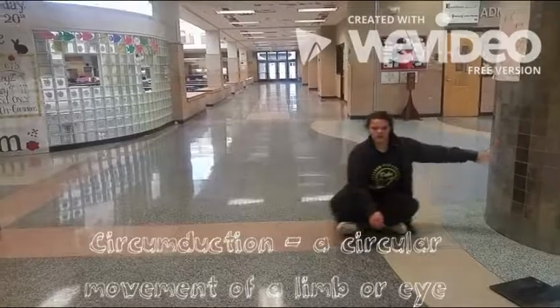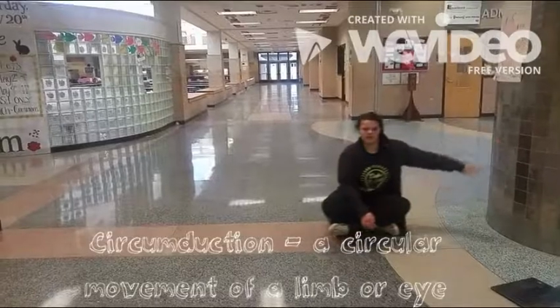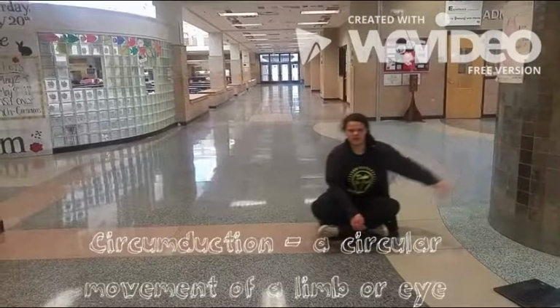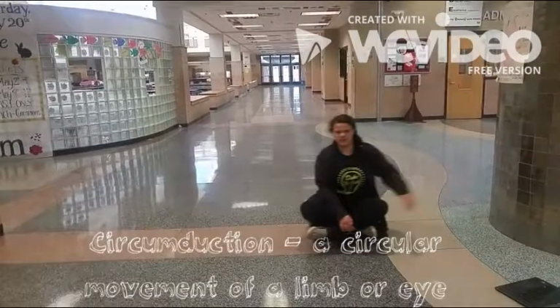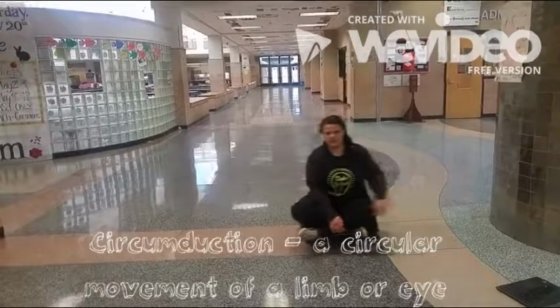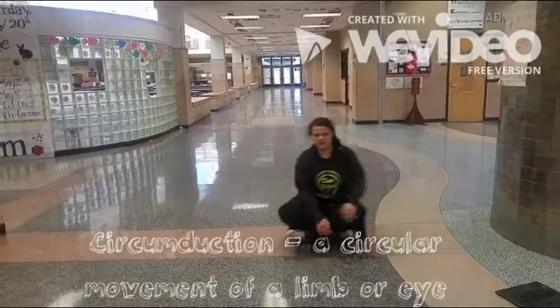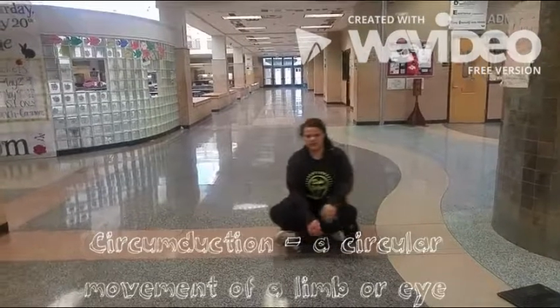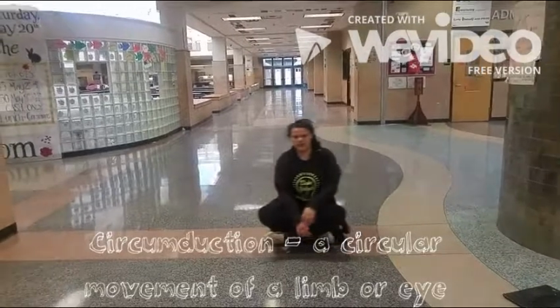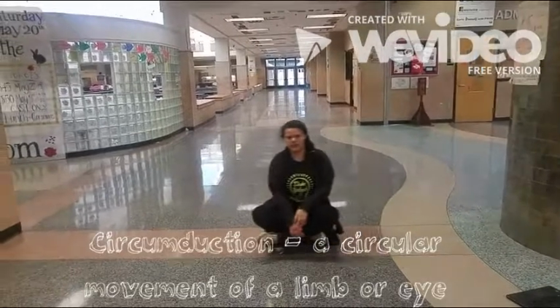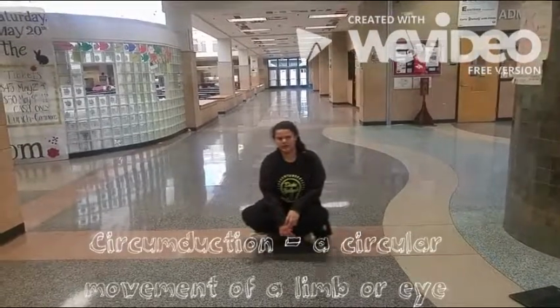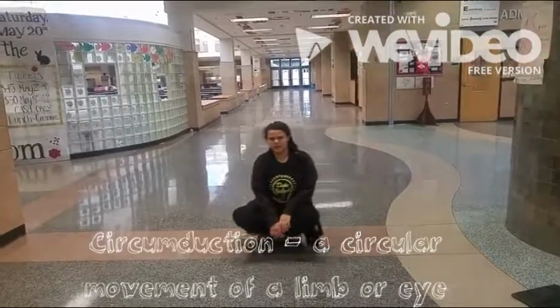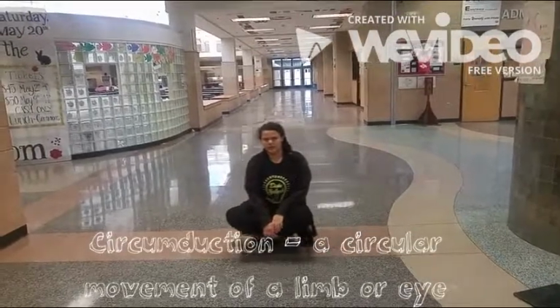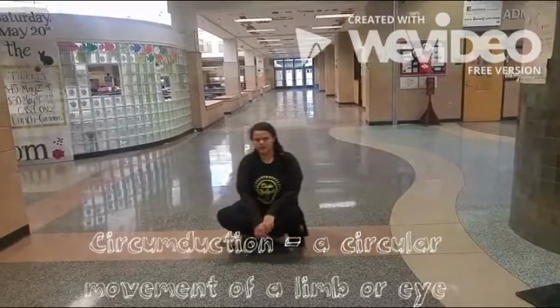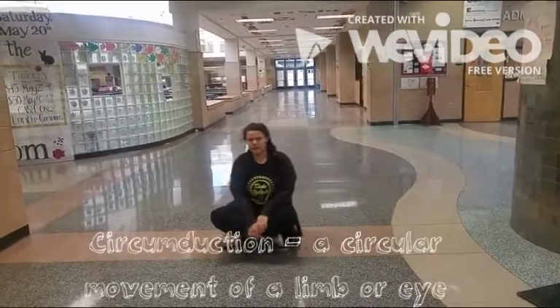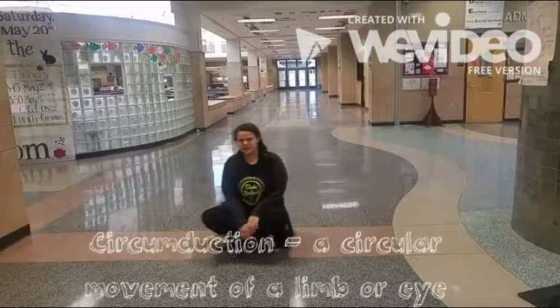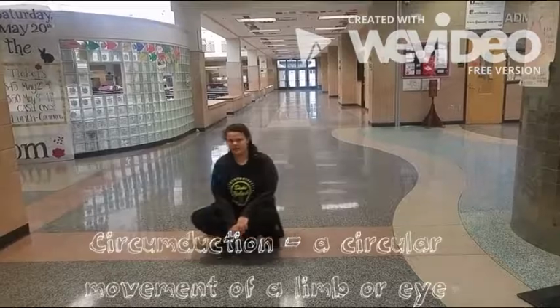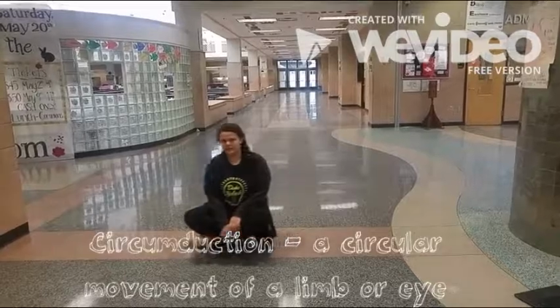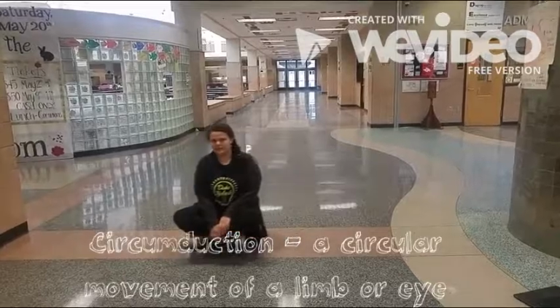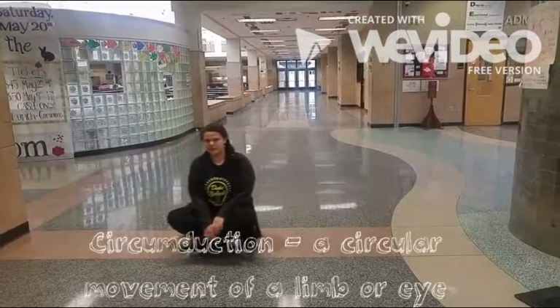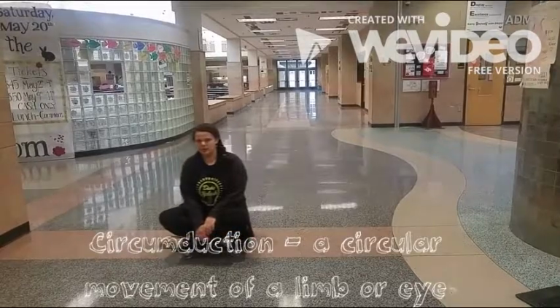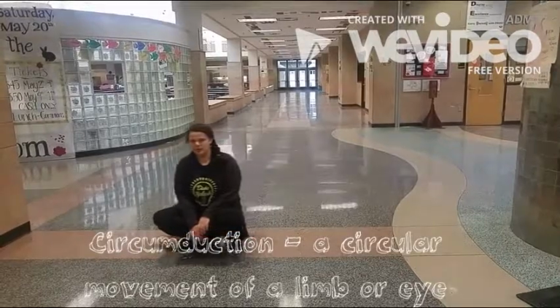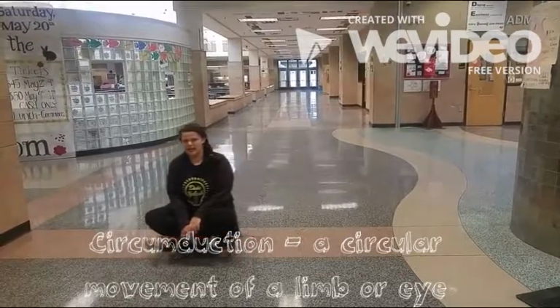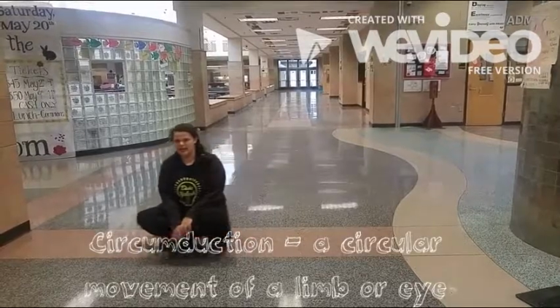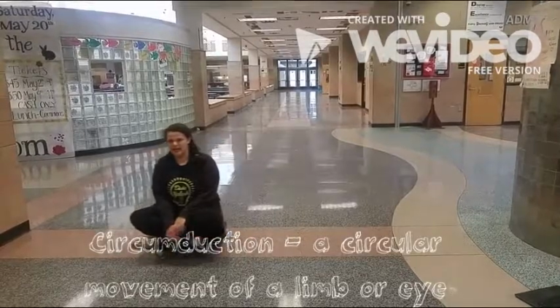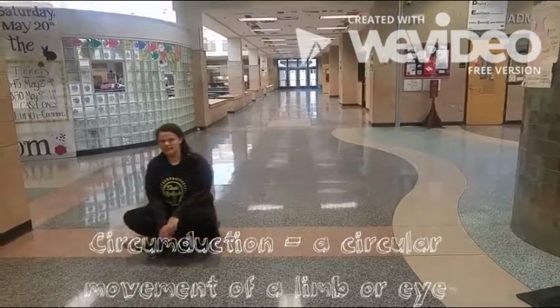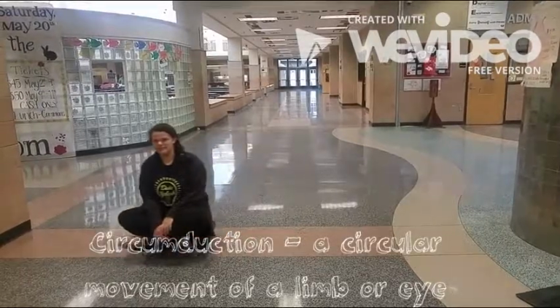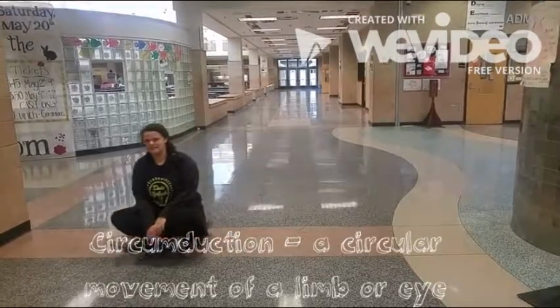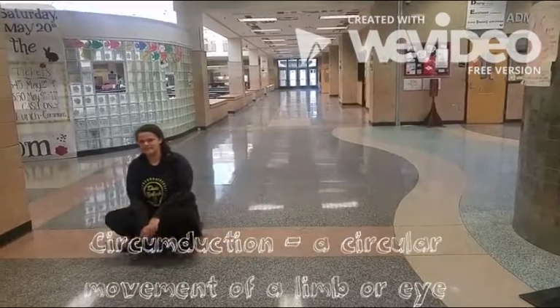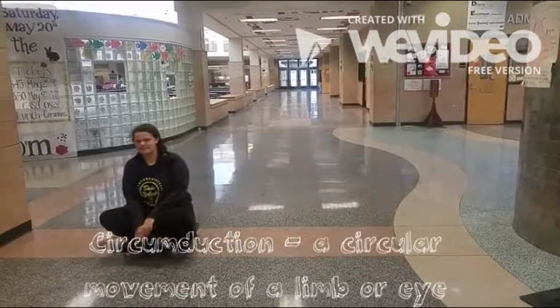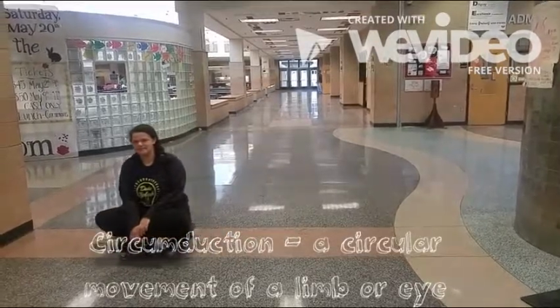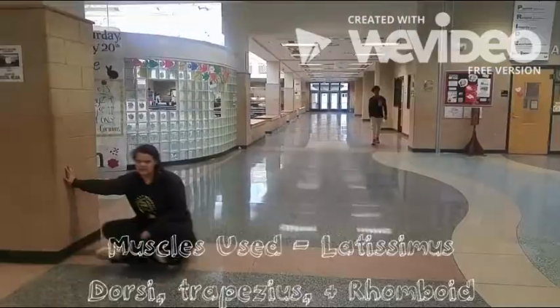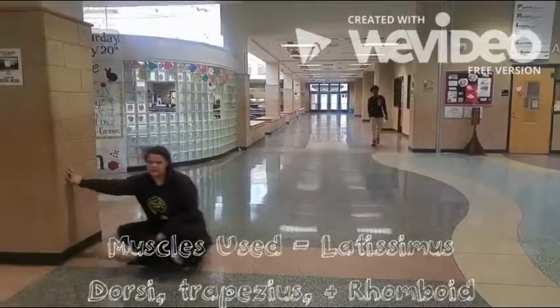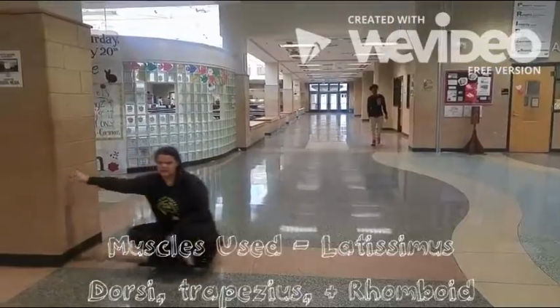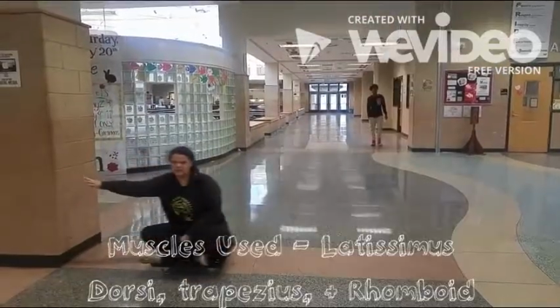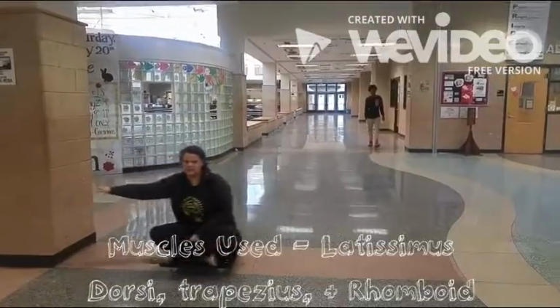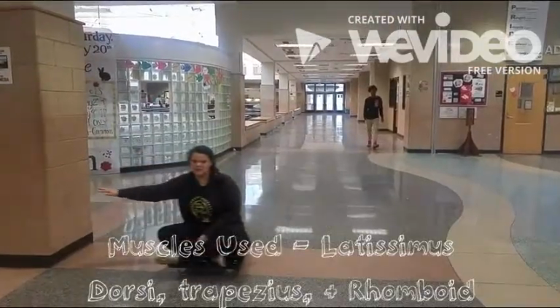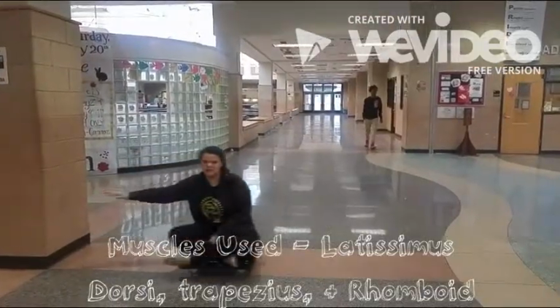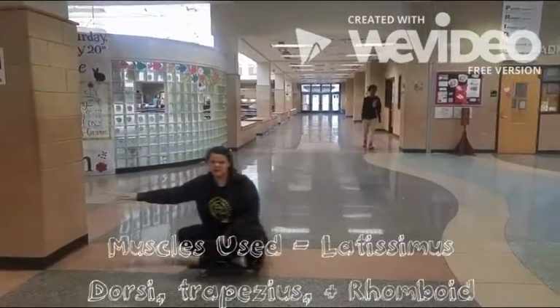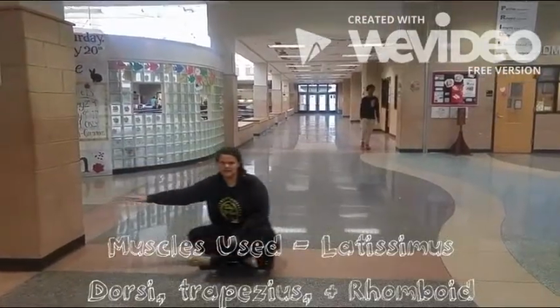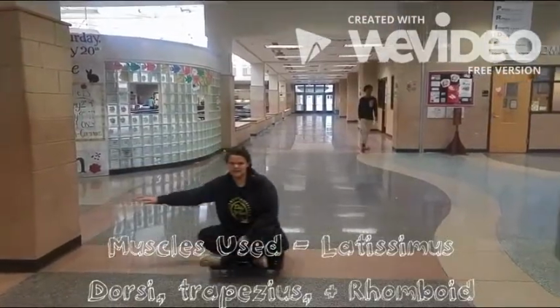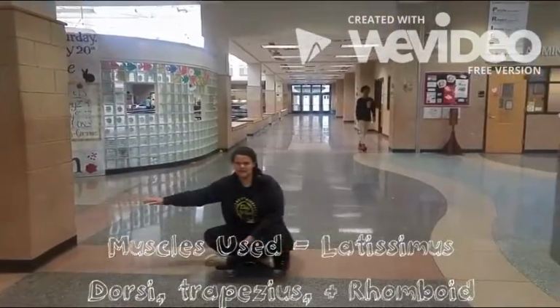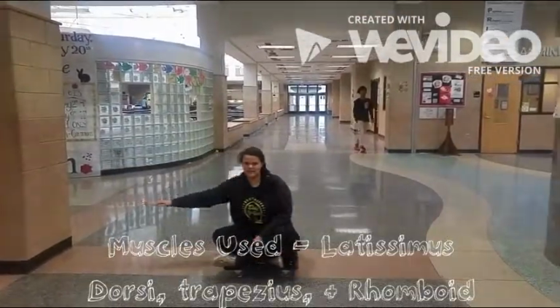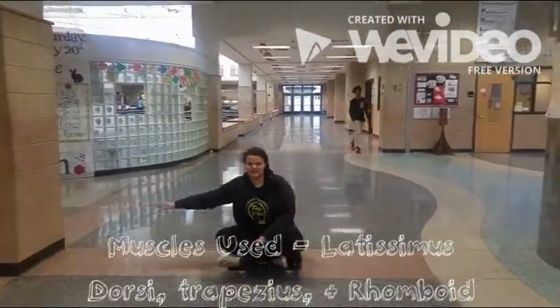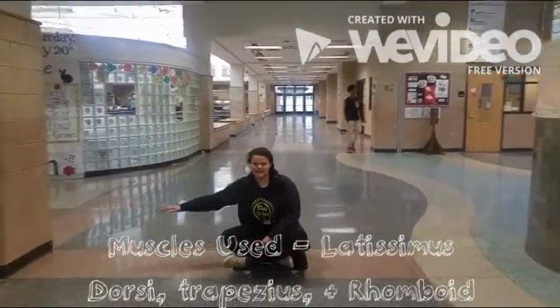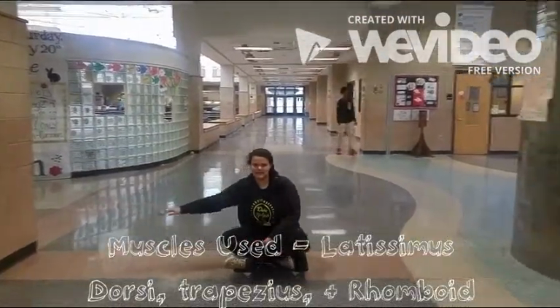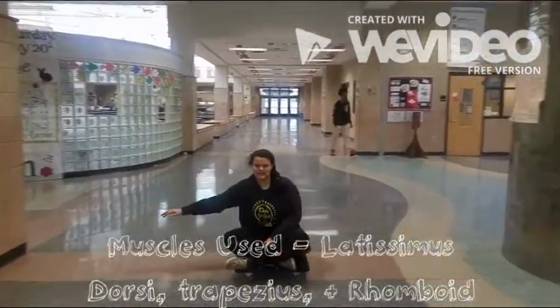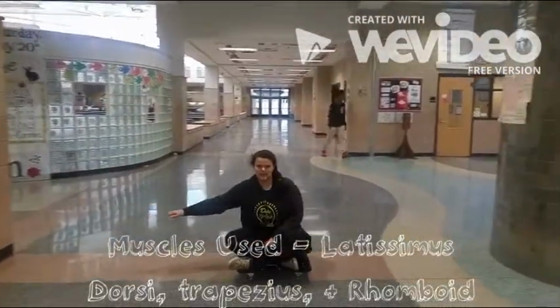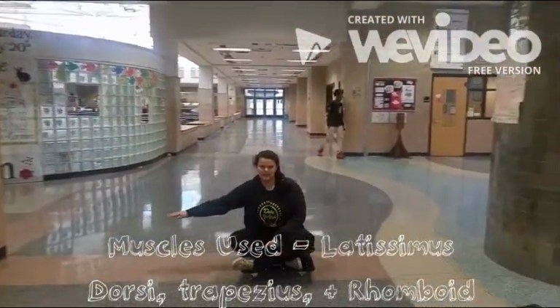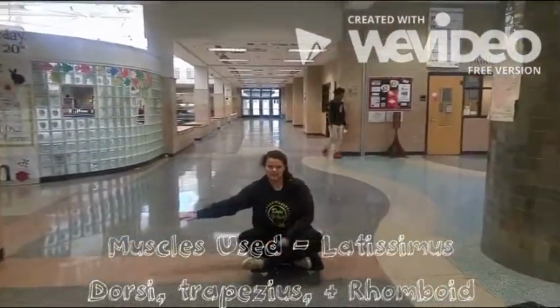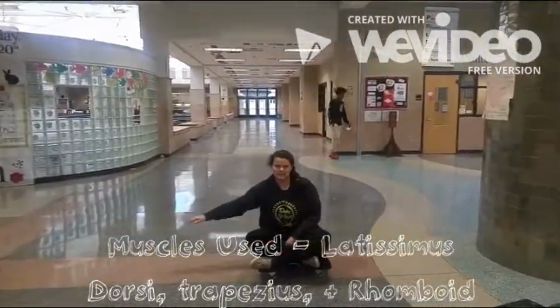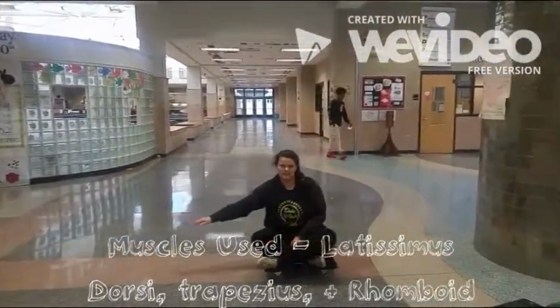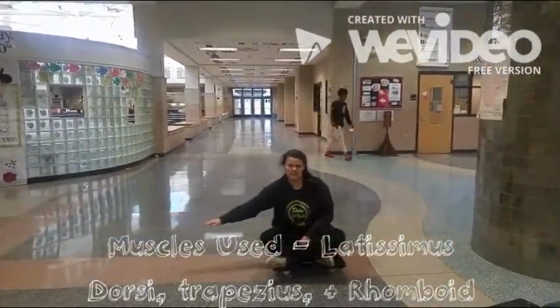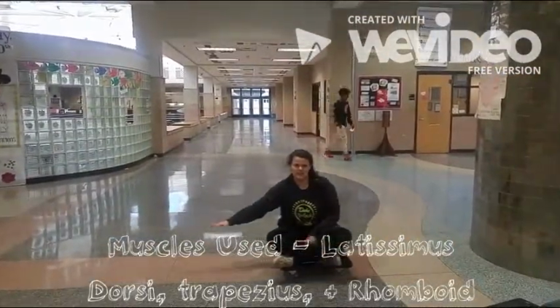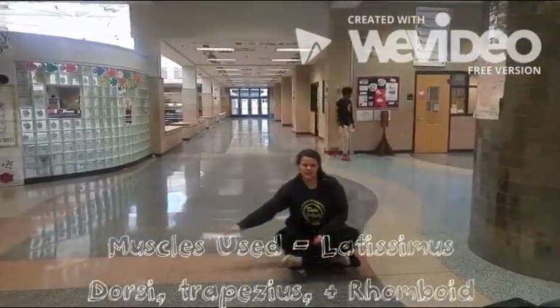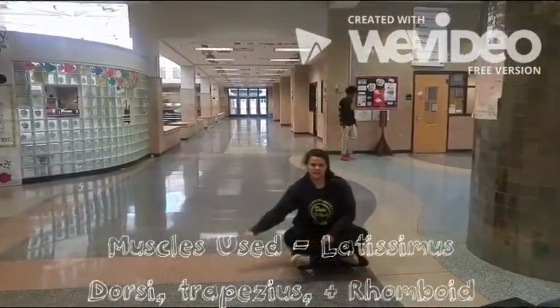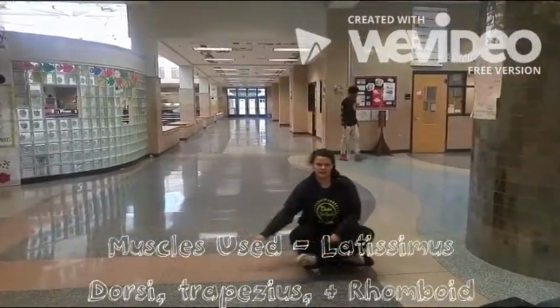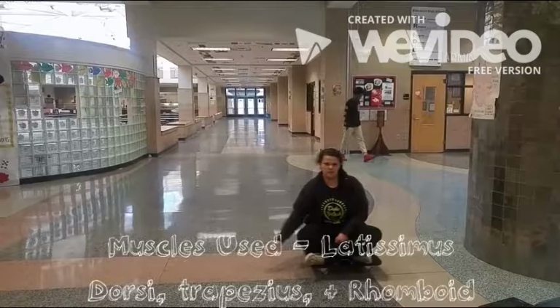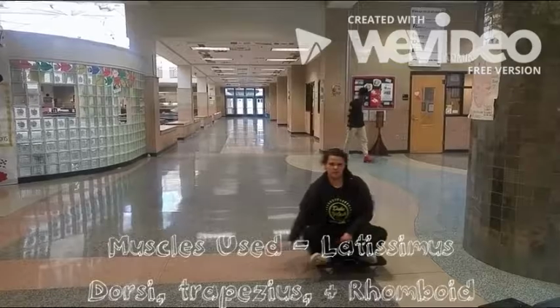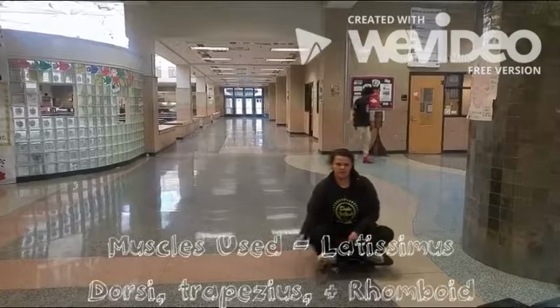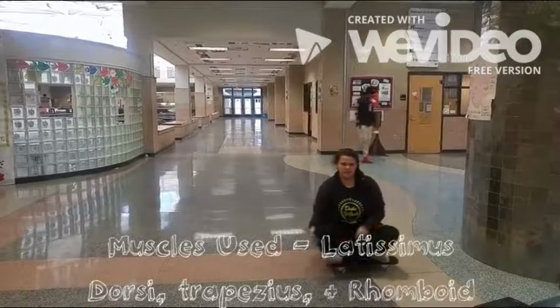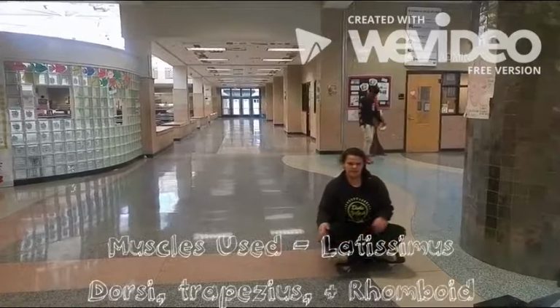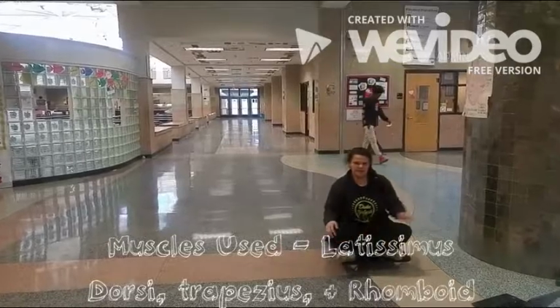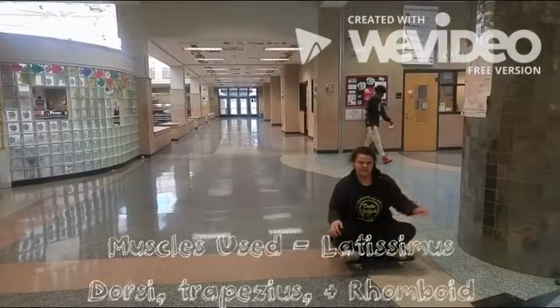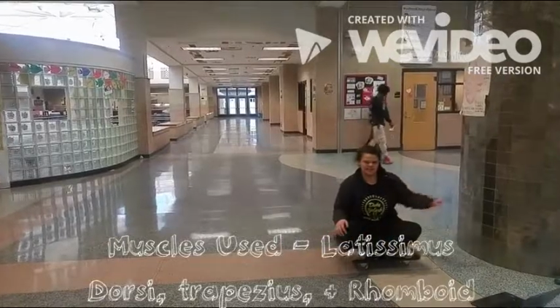Circumduction: circular movement of a limb or eye. Muscles used: trapezius, latissimus dorsi, rhomboideus.